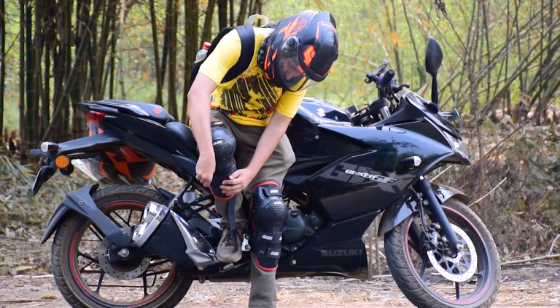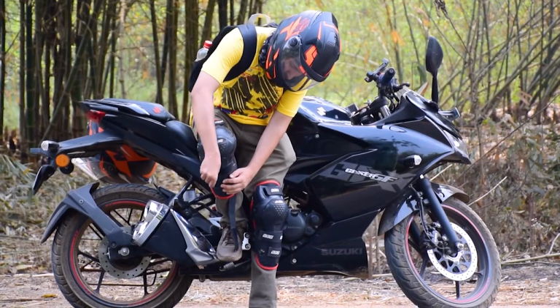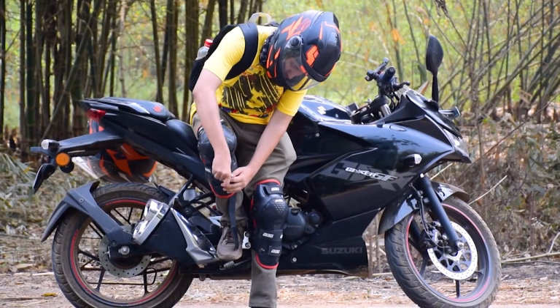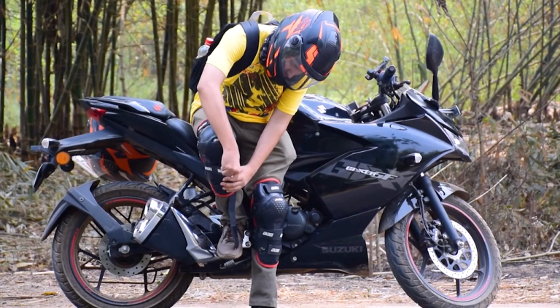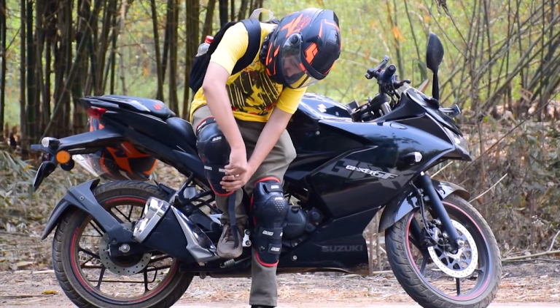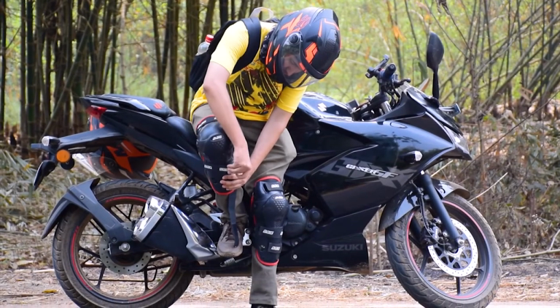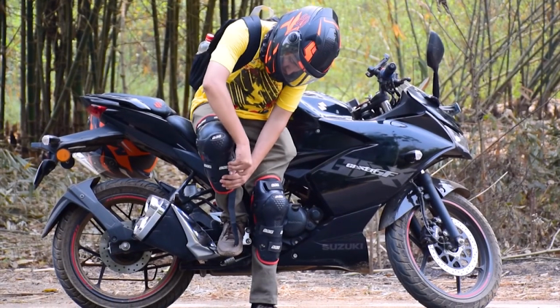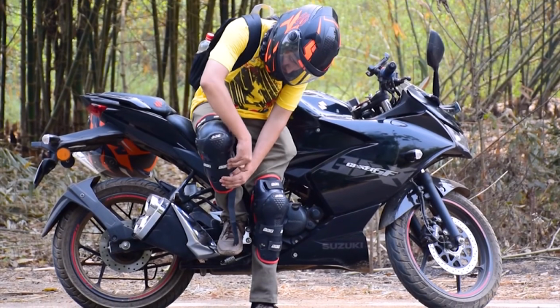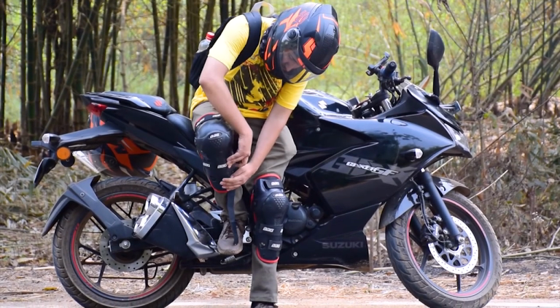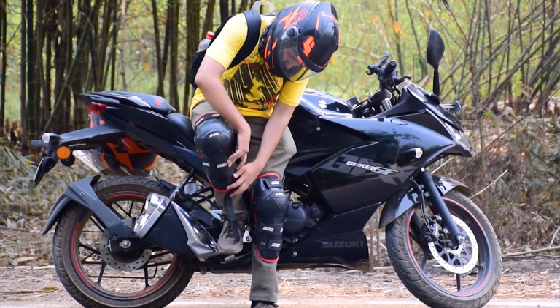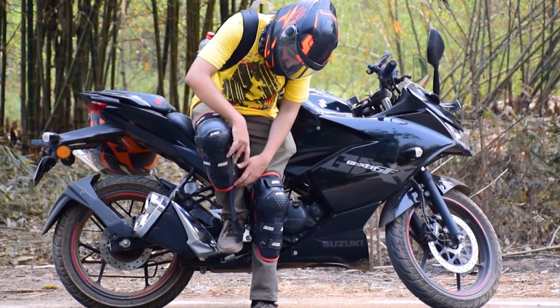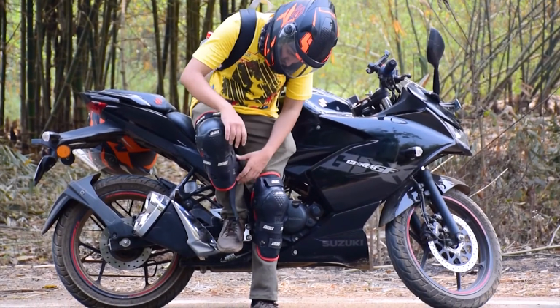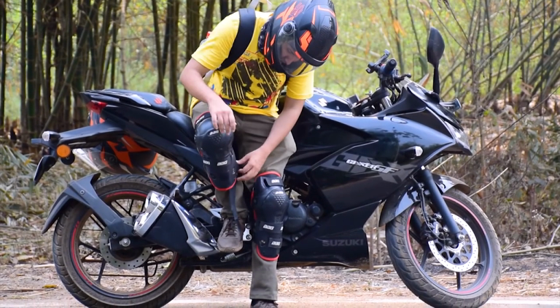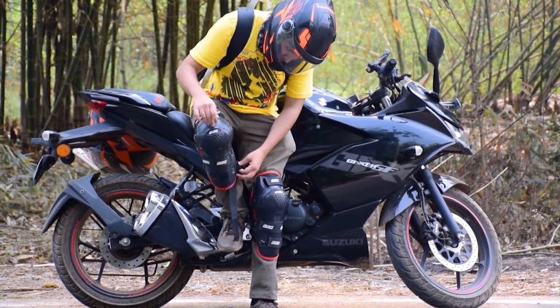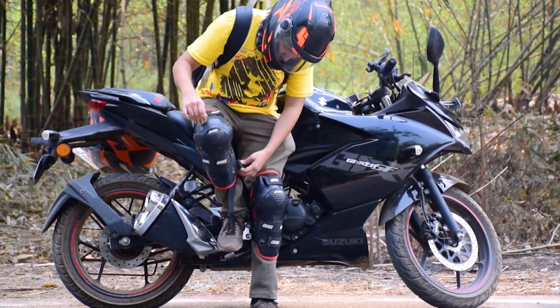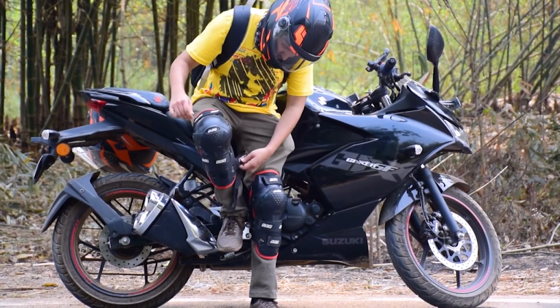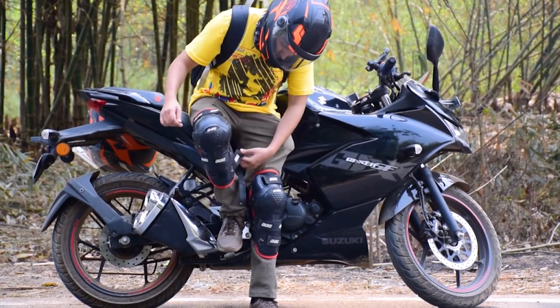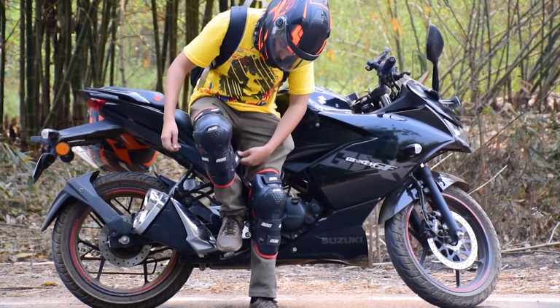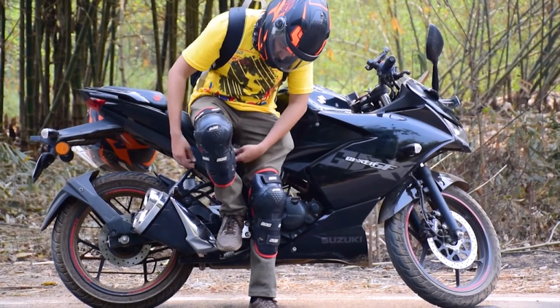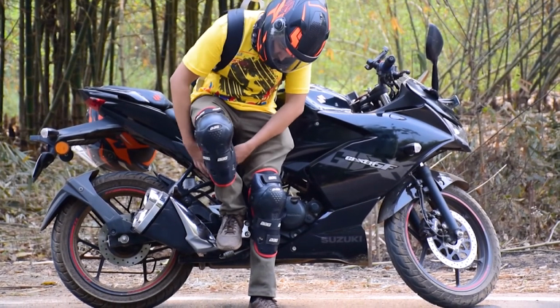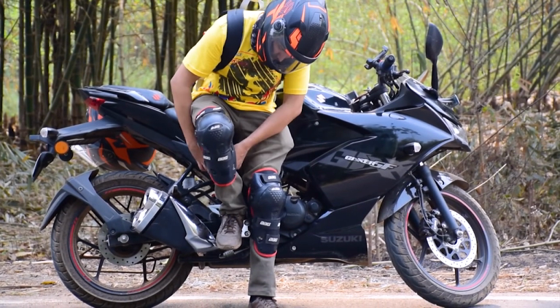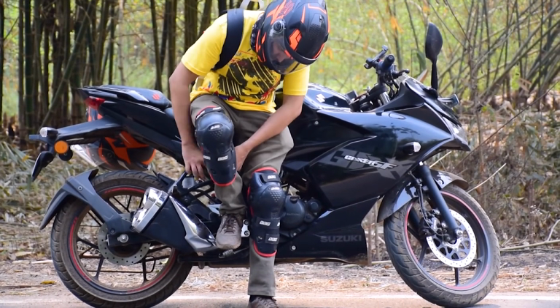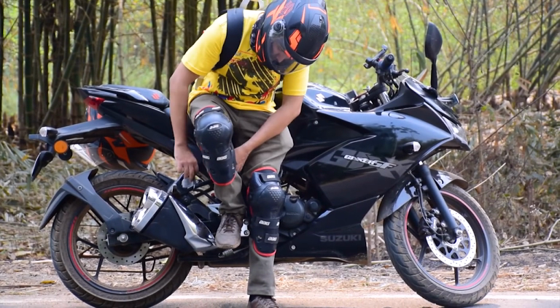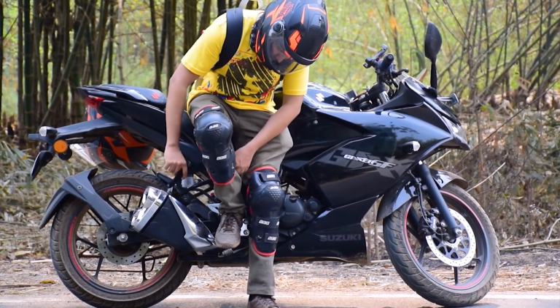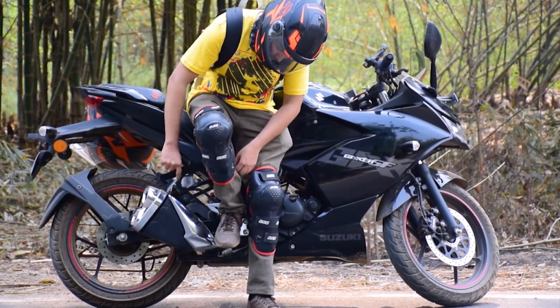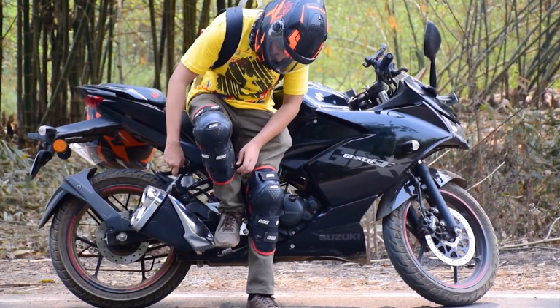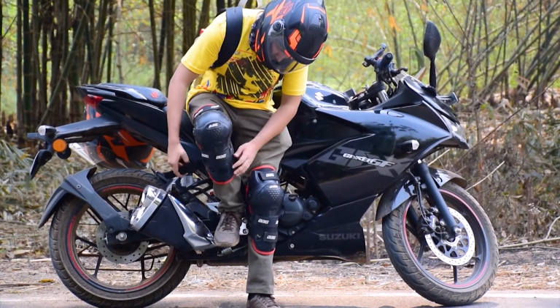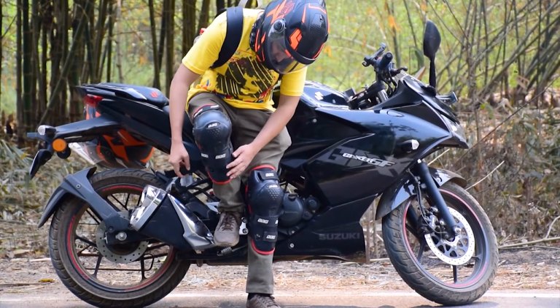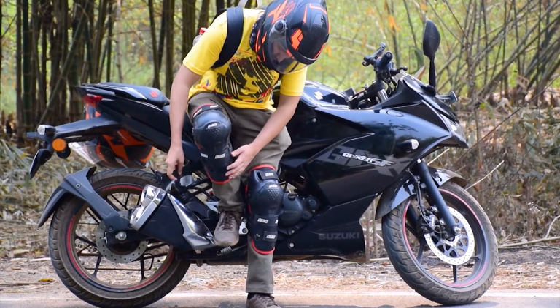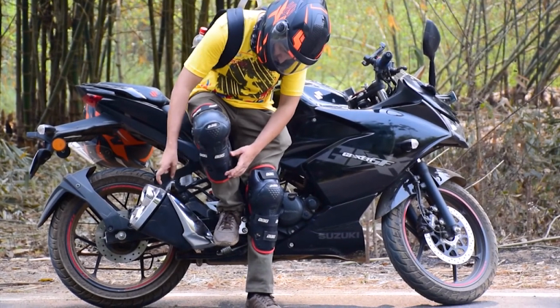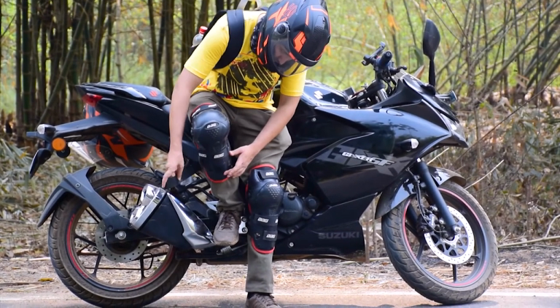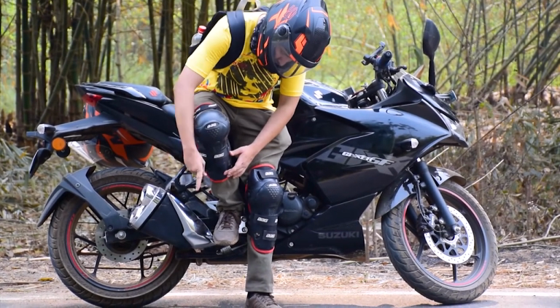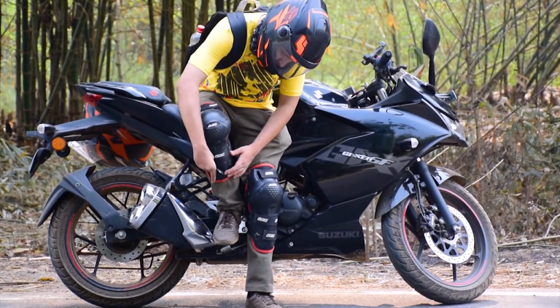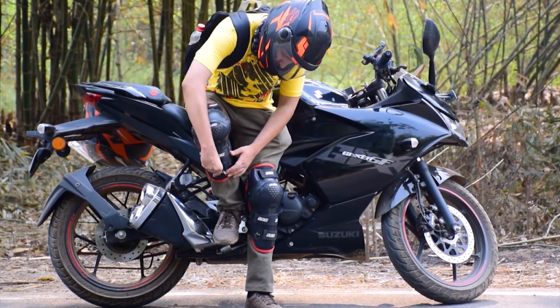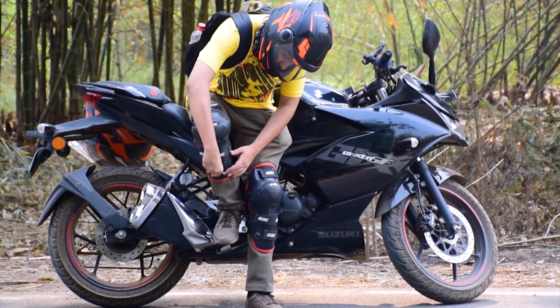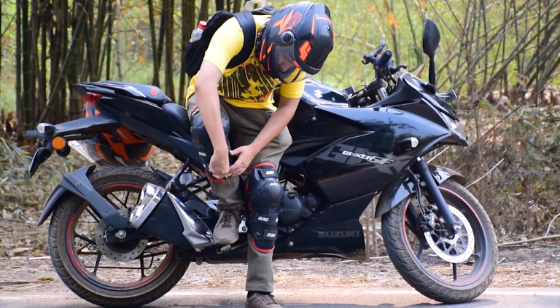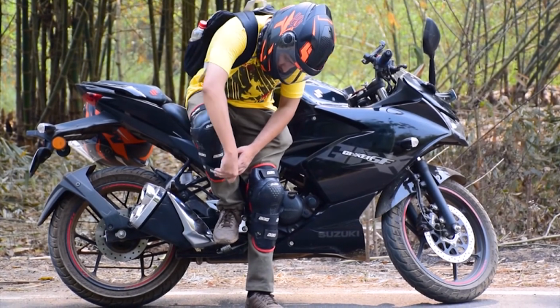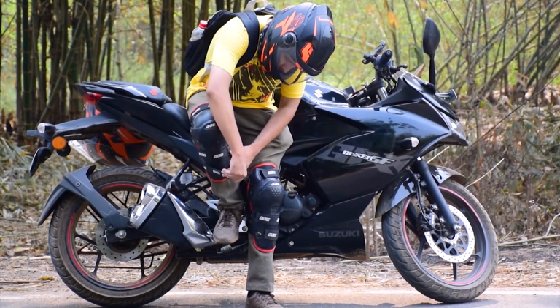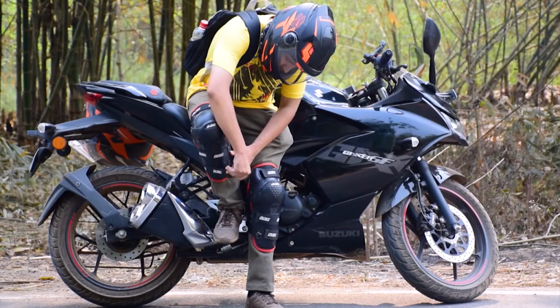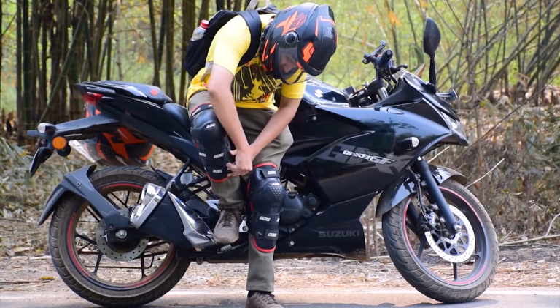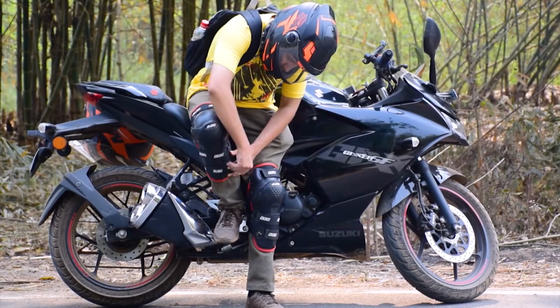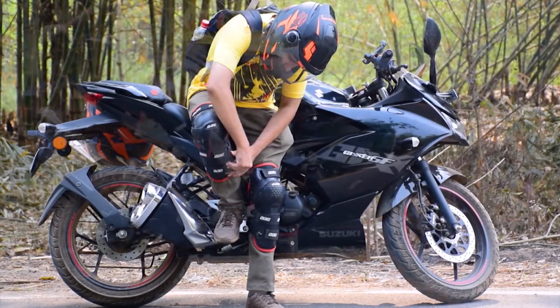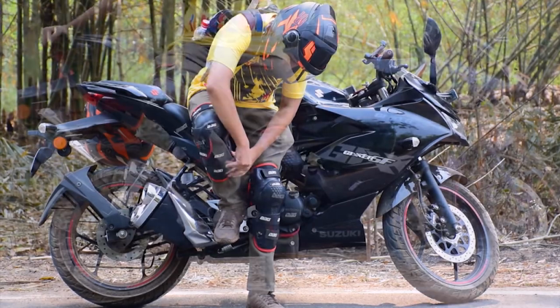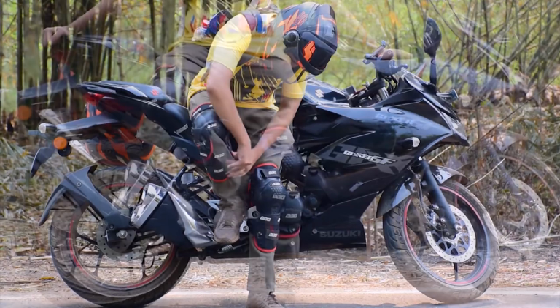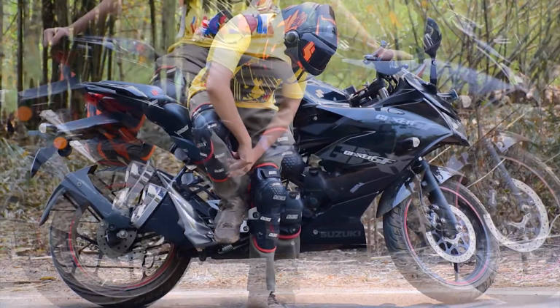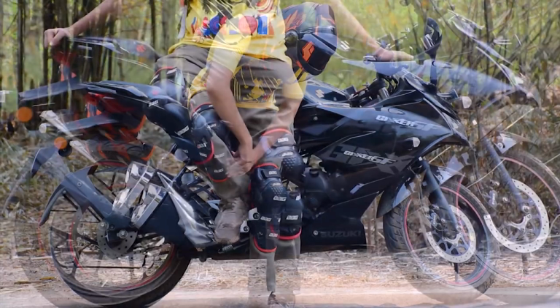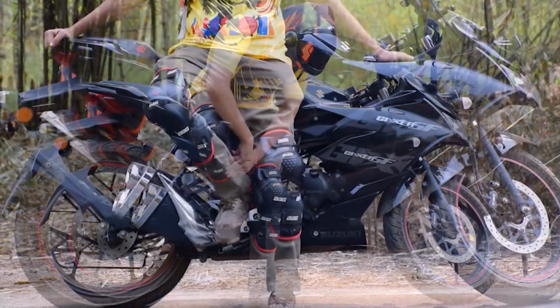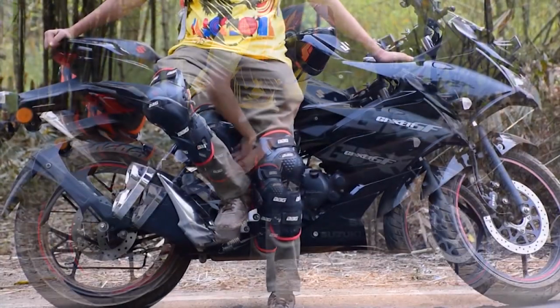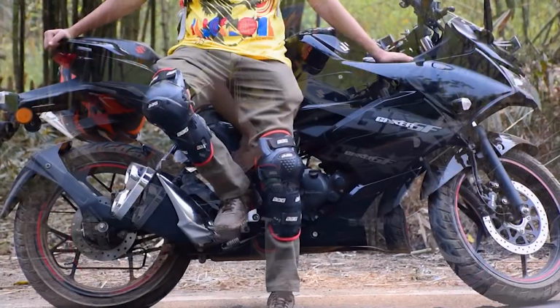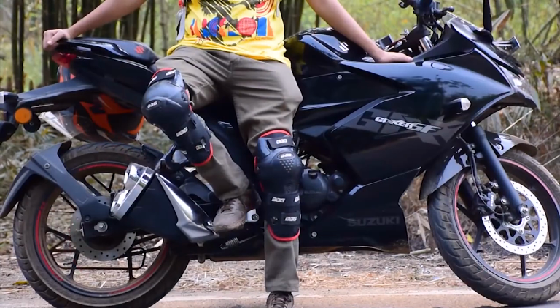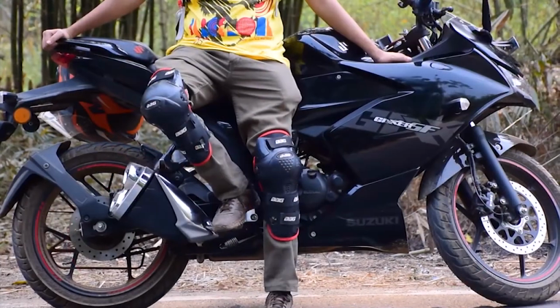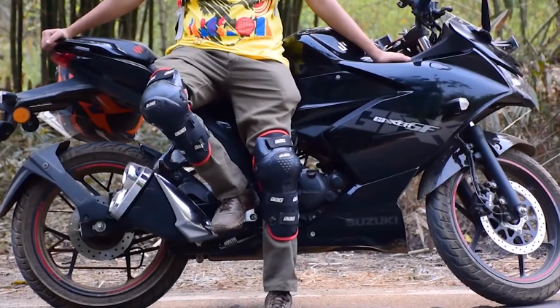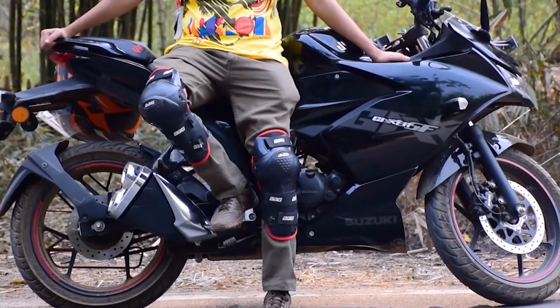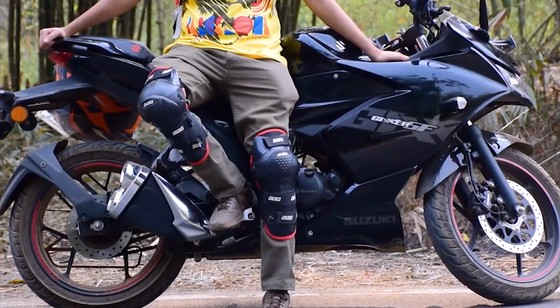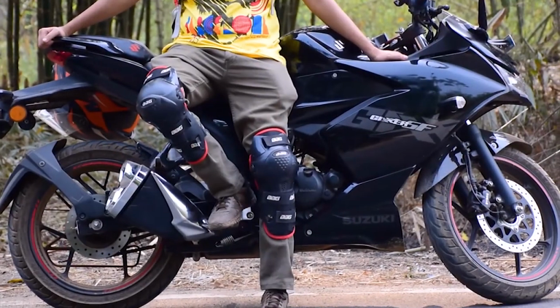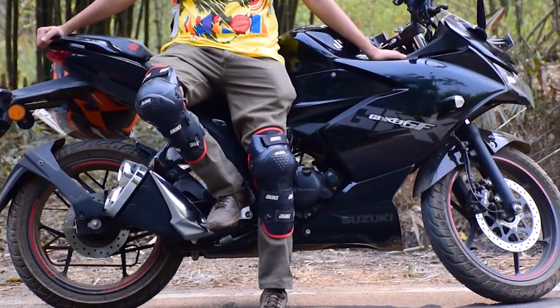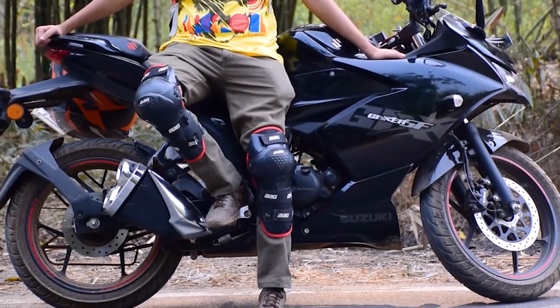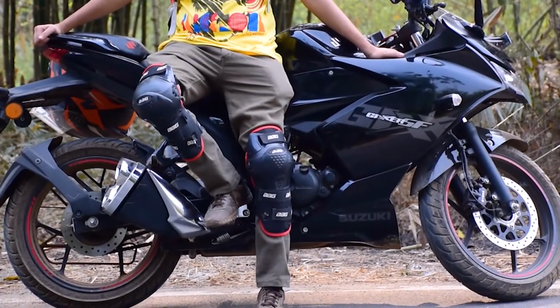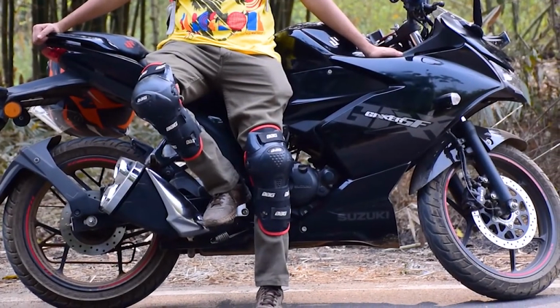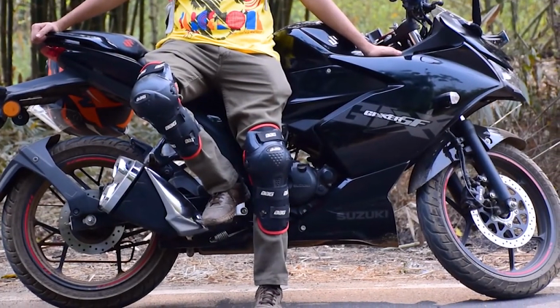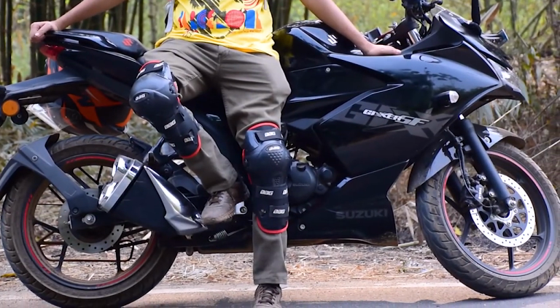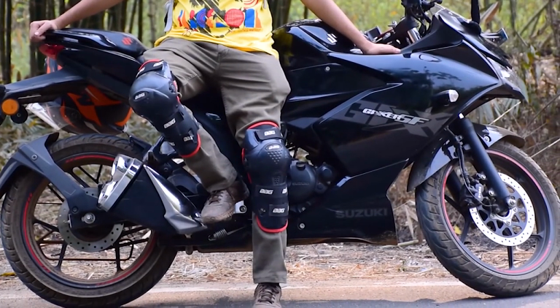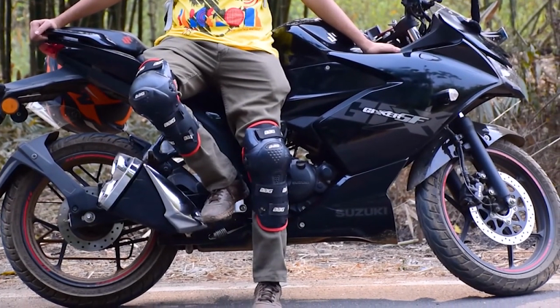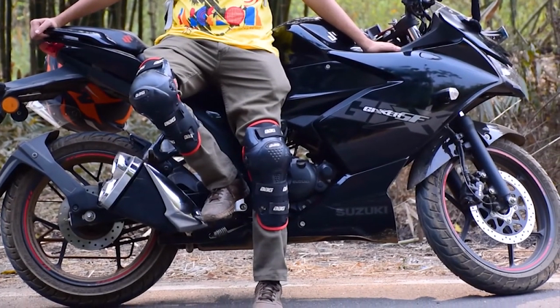It only comes in one color, black-red. I feel this guard looks much better in real life than in pictures.